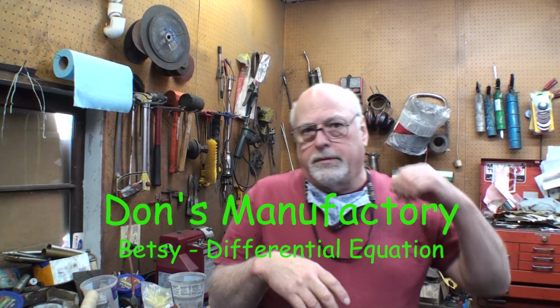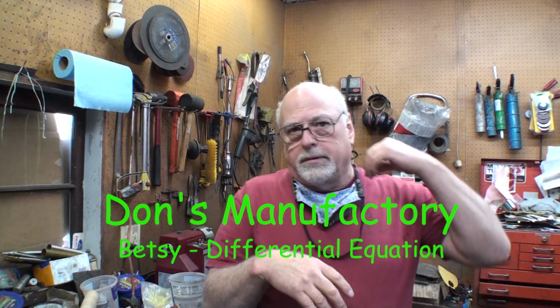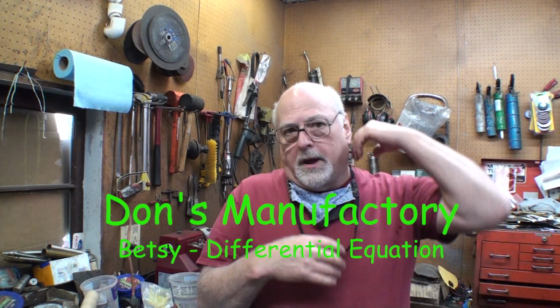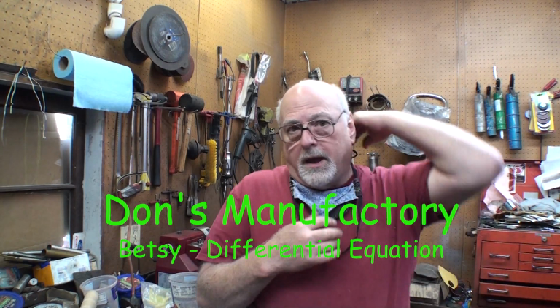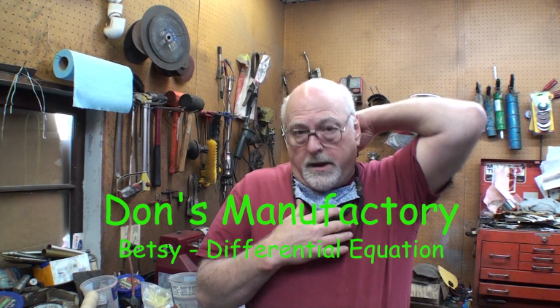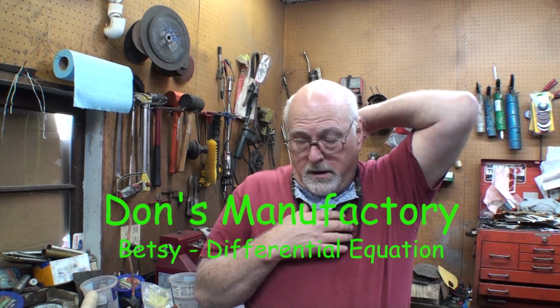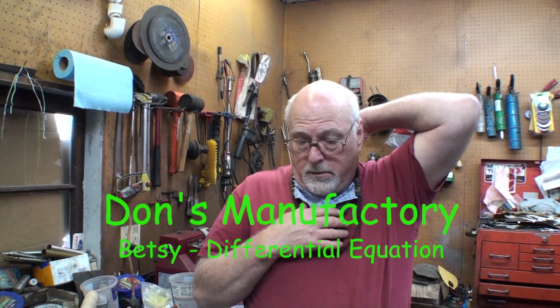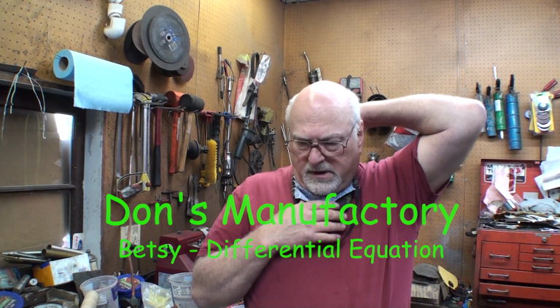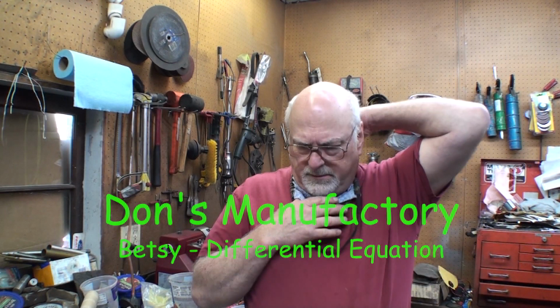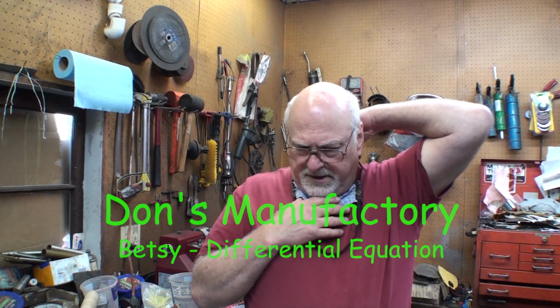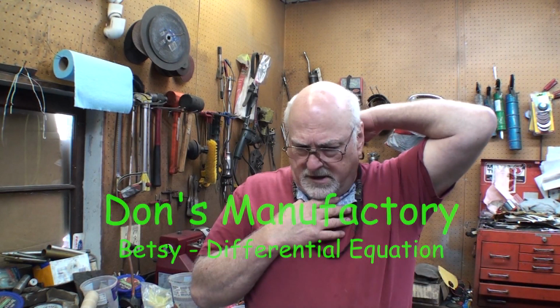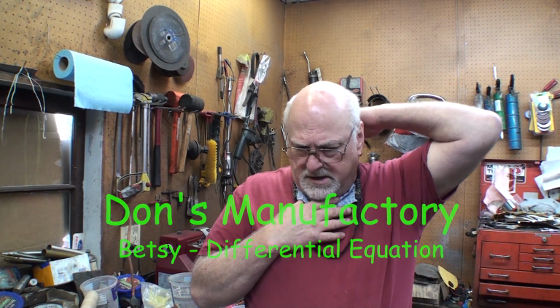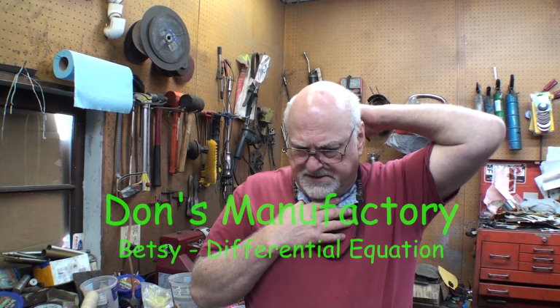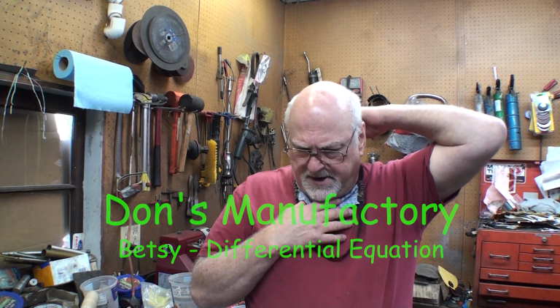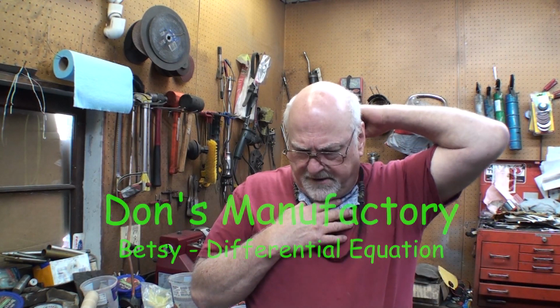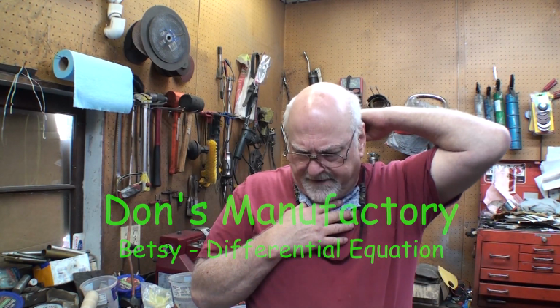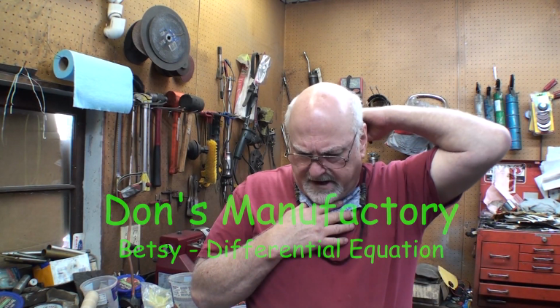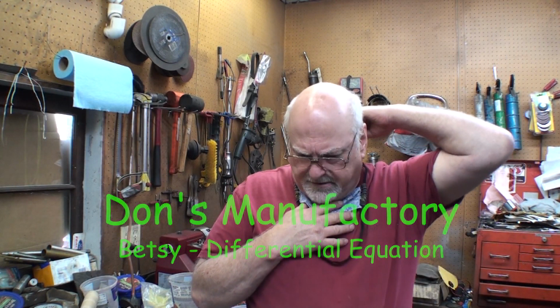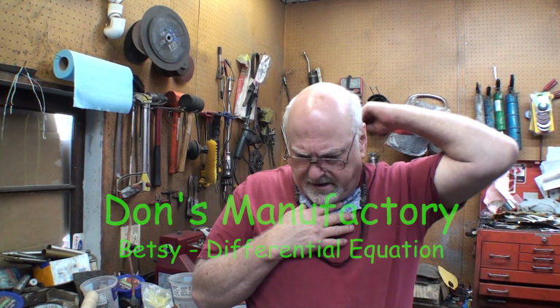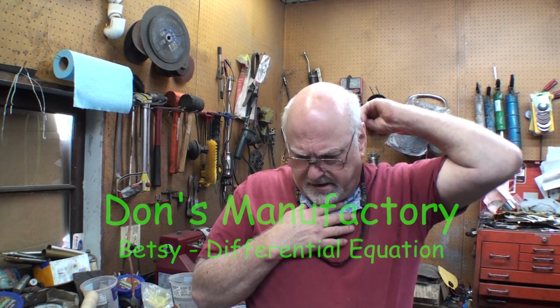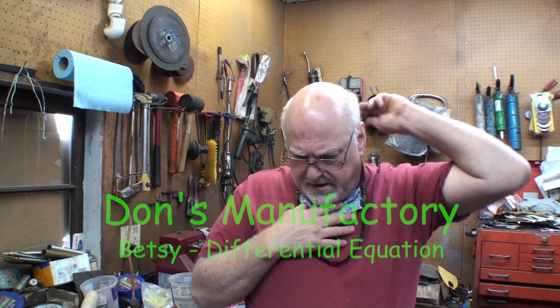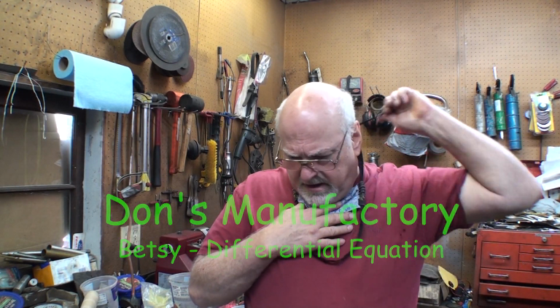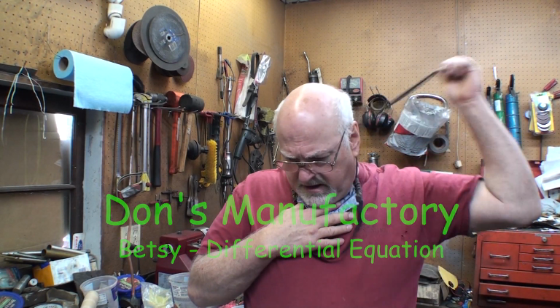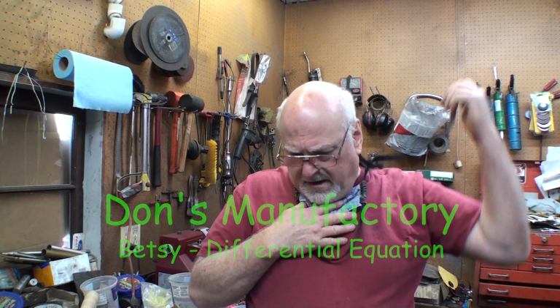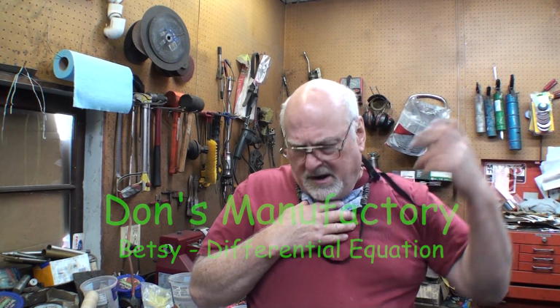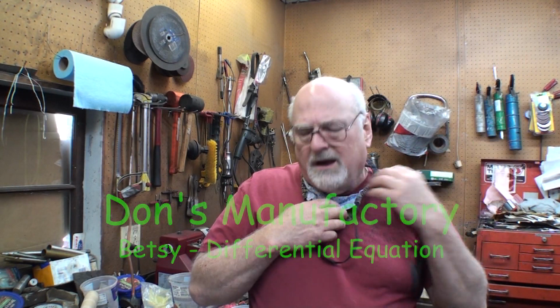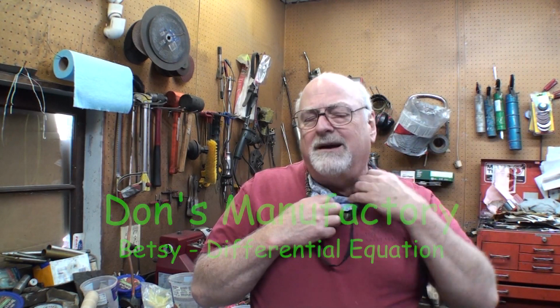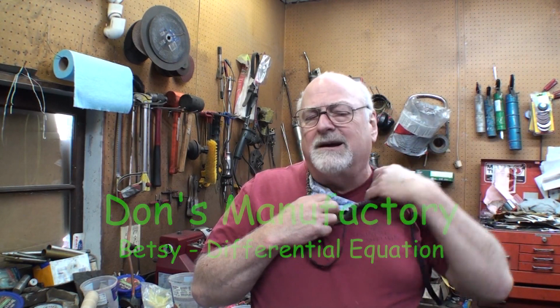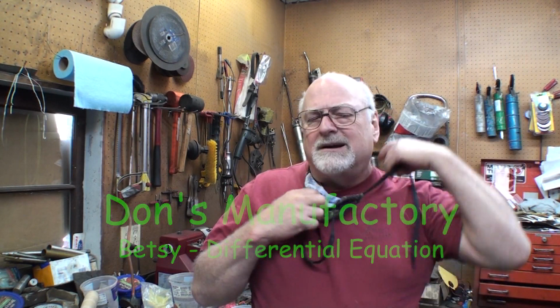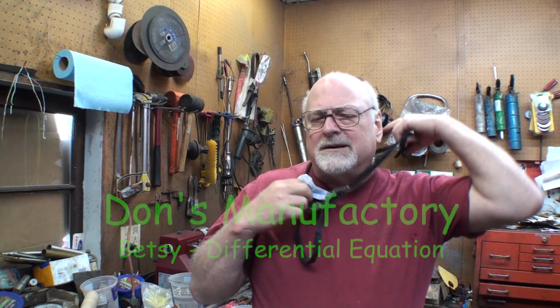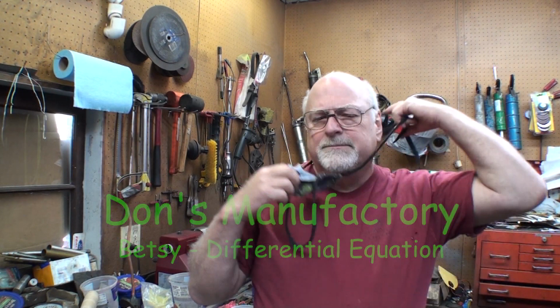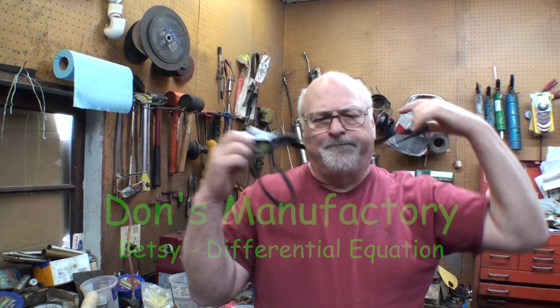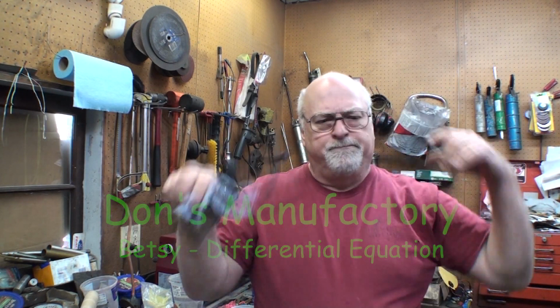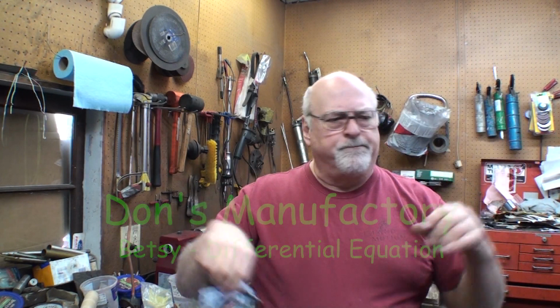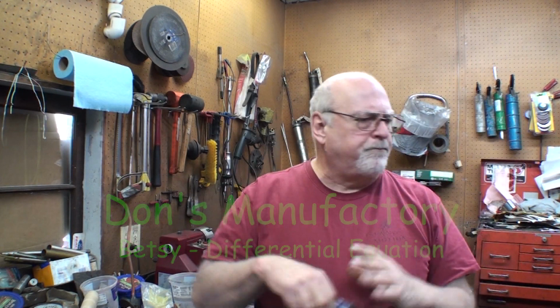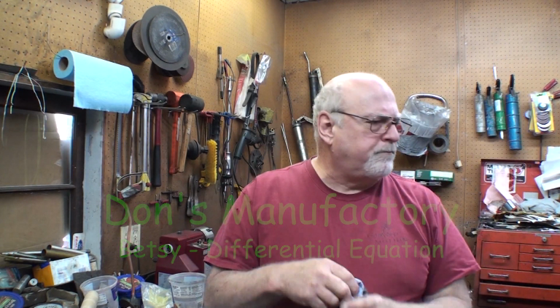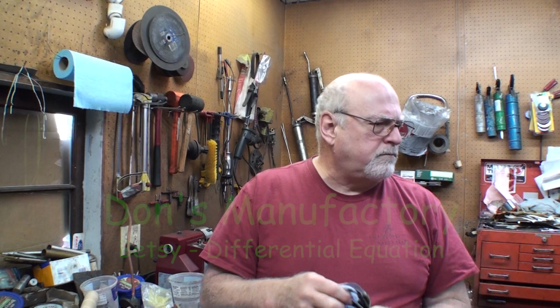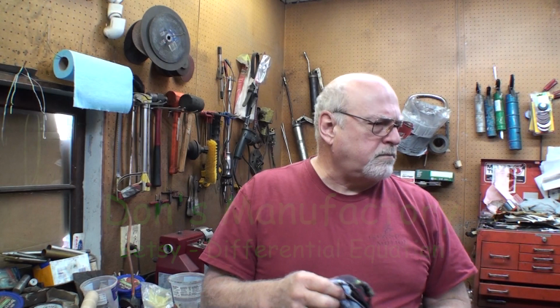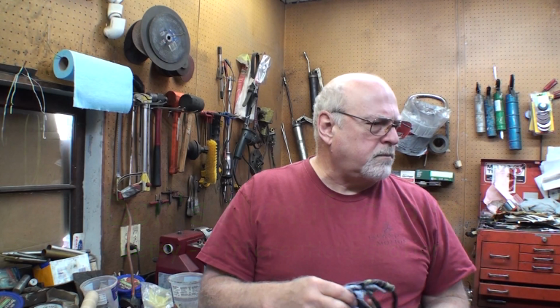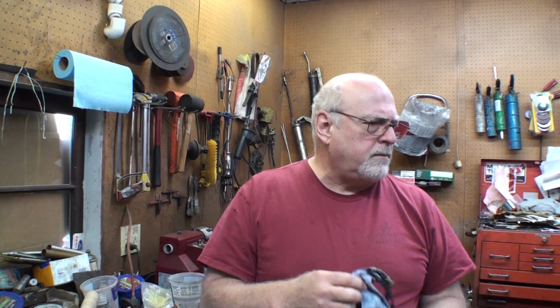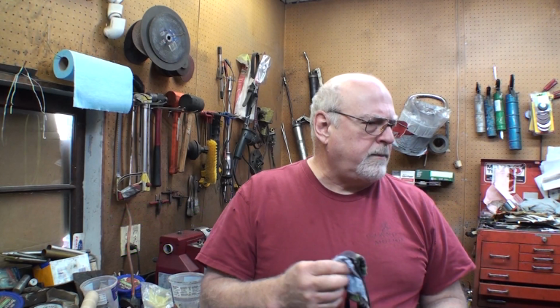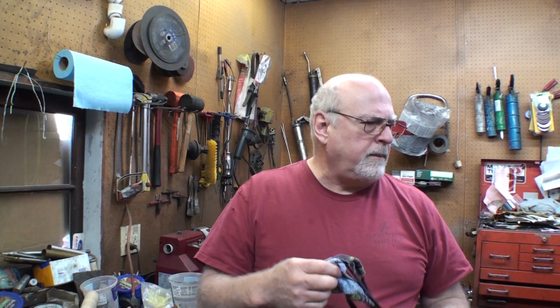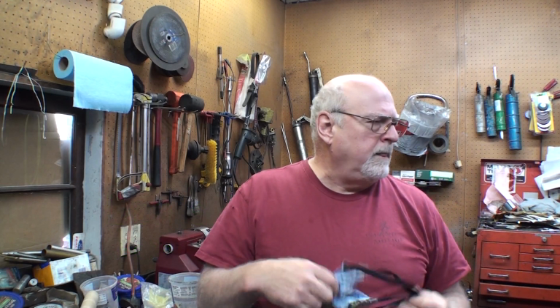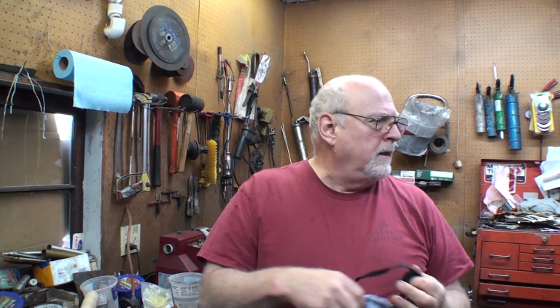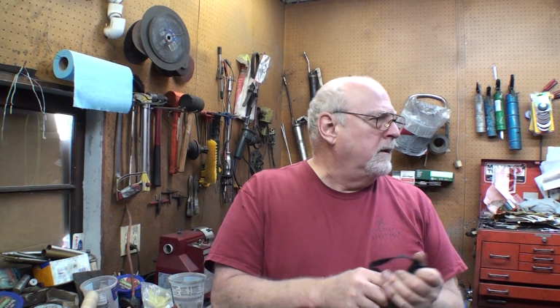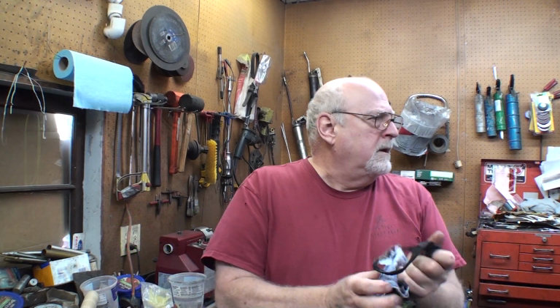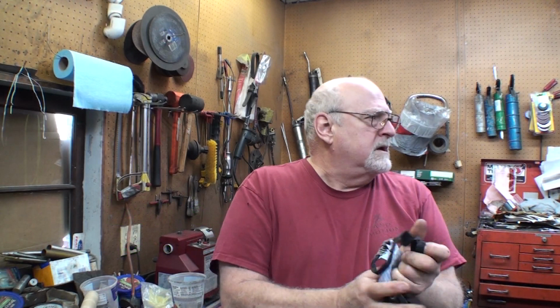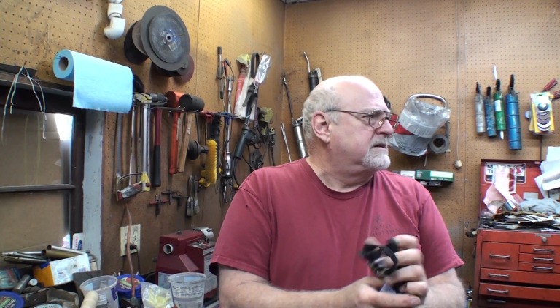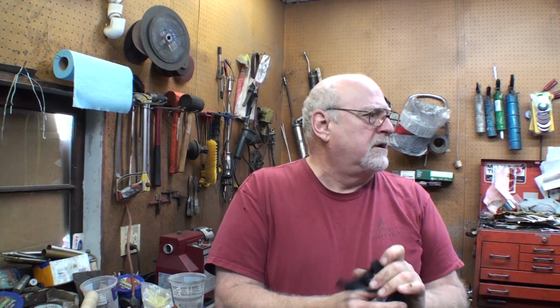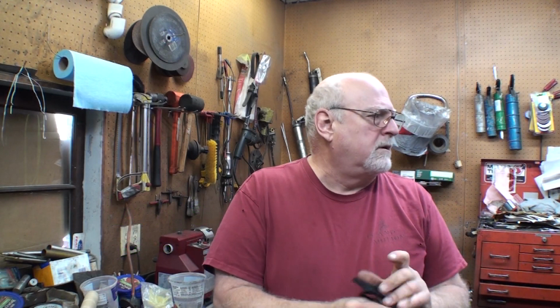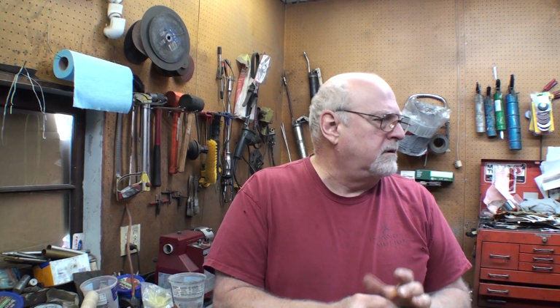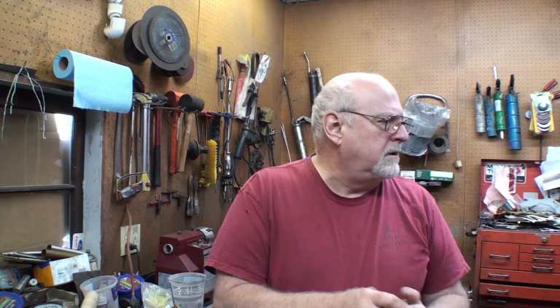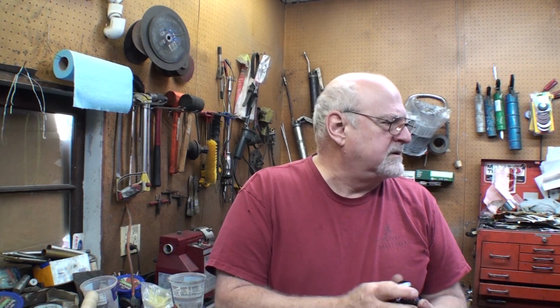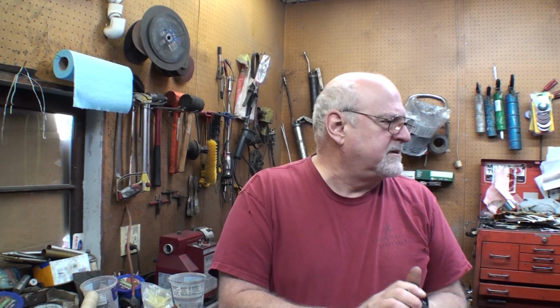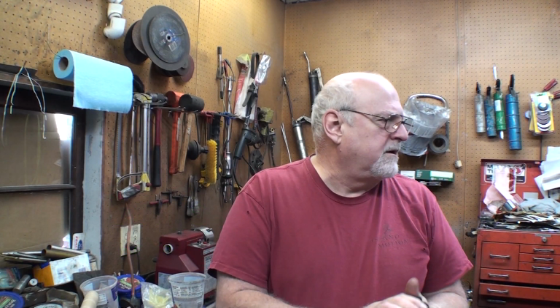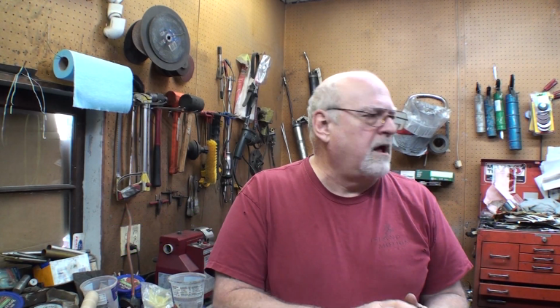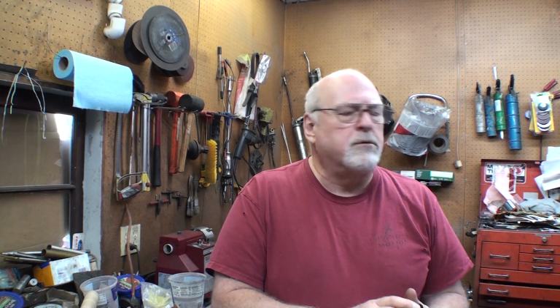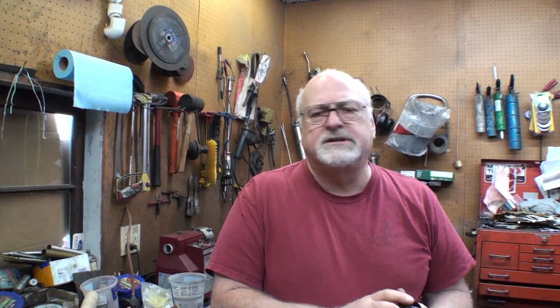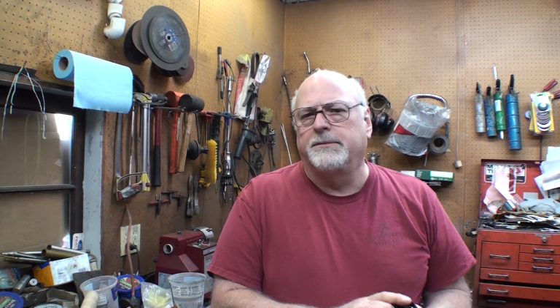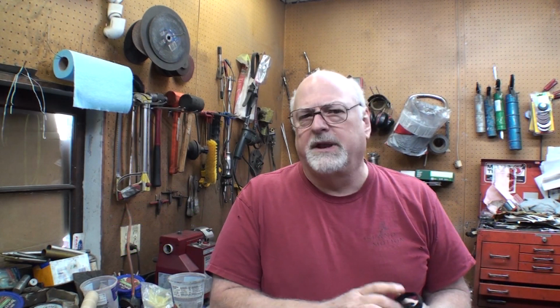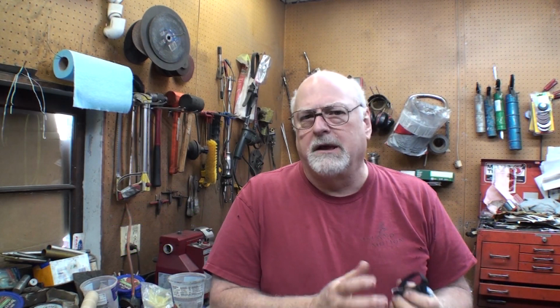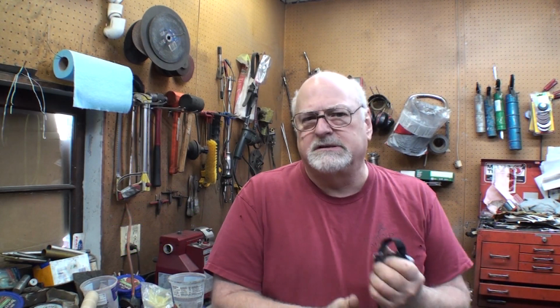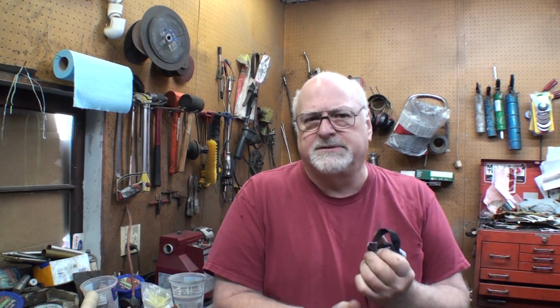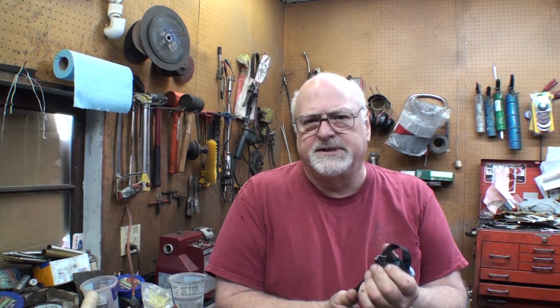Hi, welcome to Dawn's Manufactory. Let's start out with some announcements.